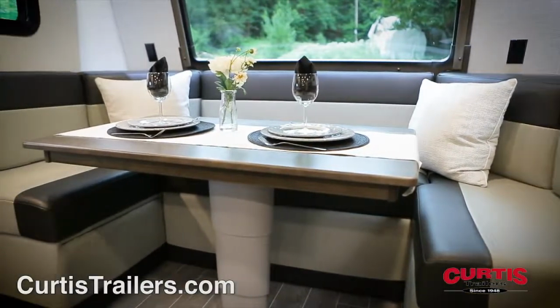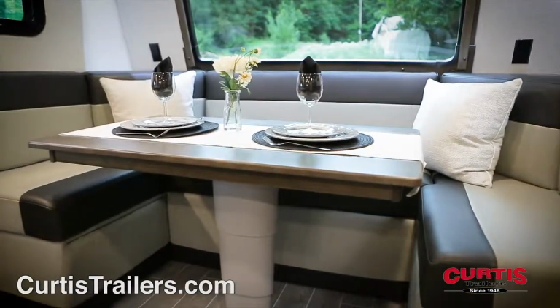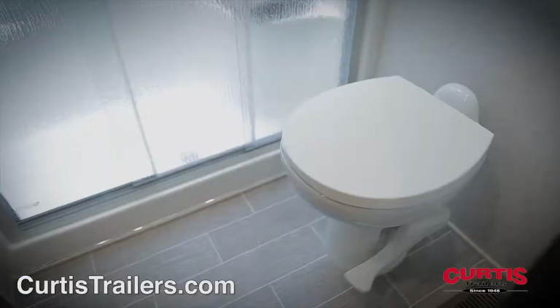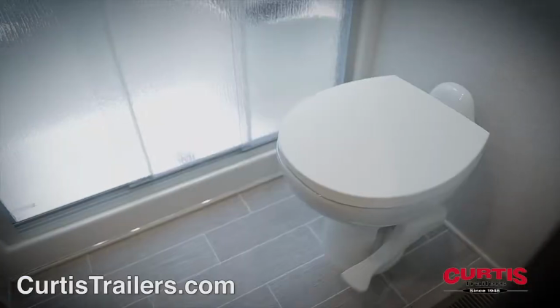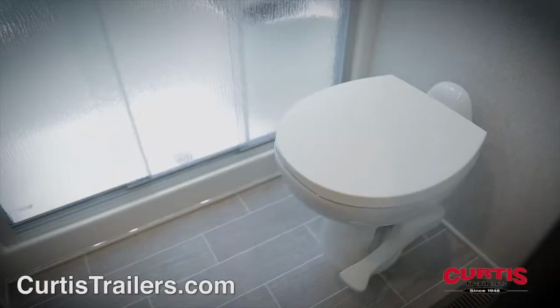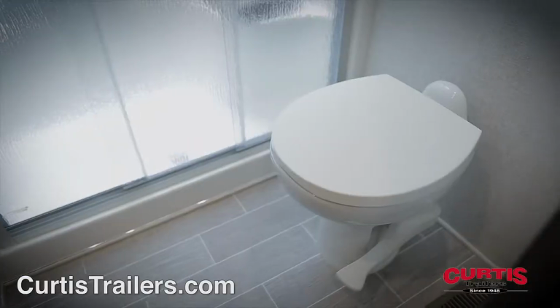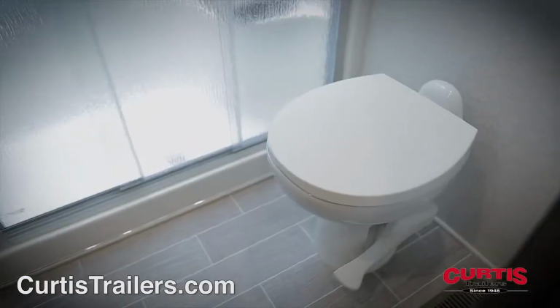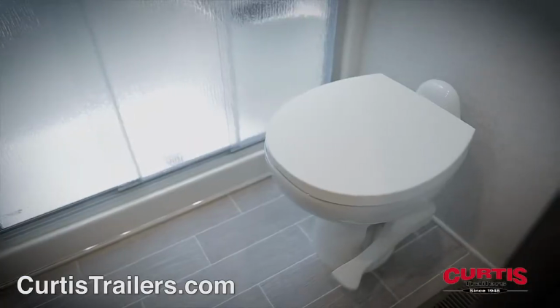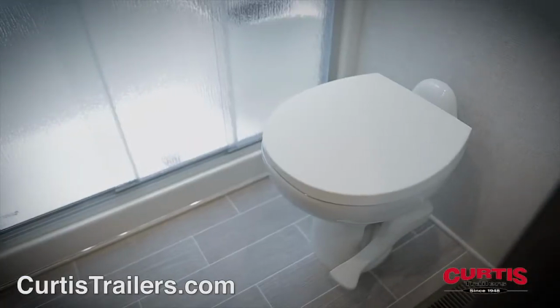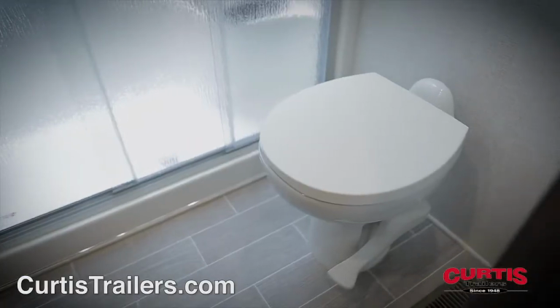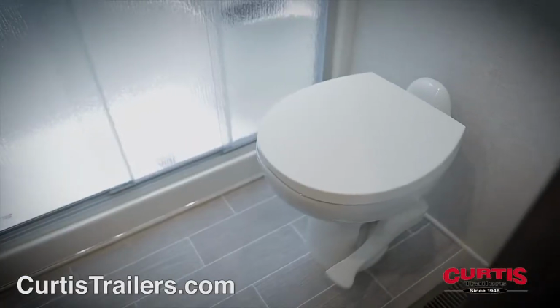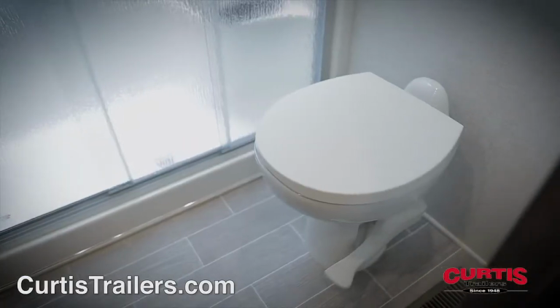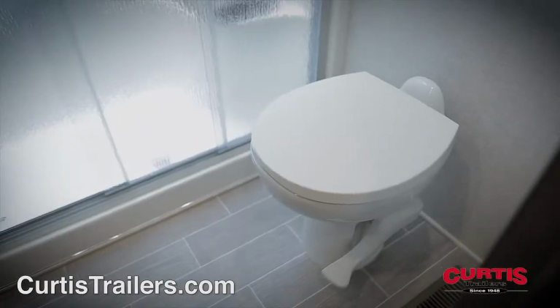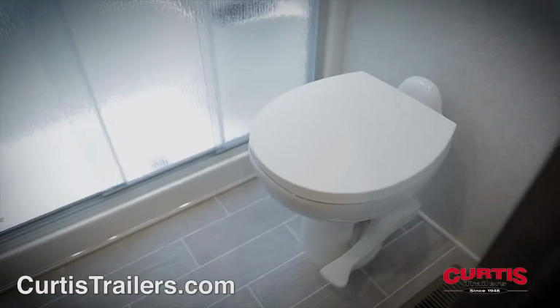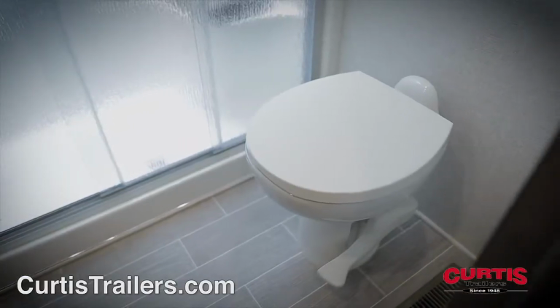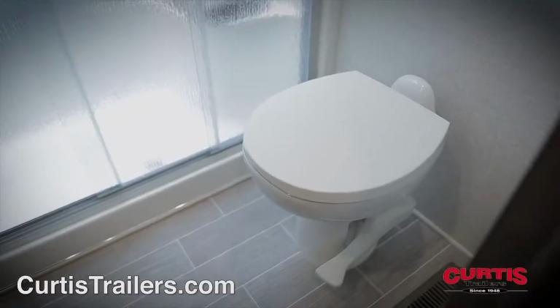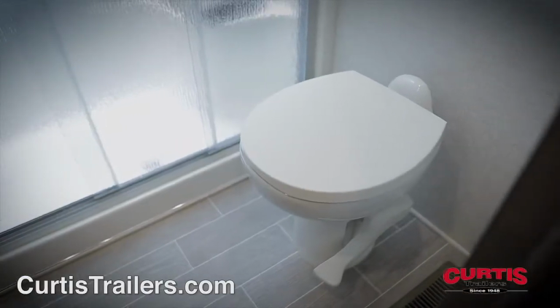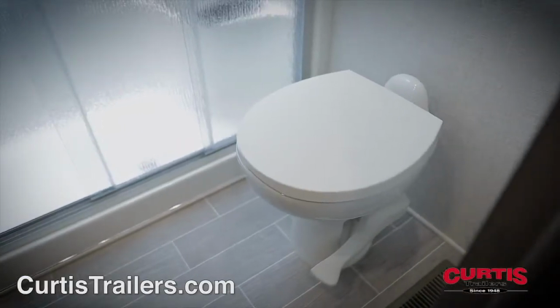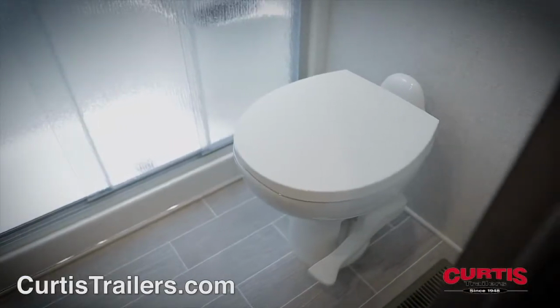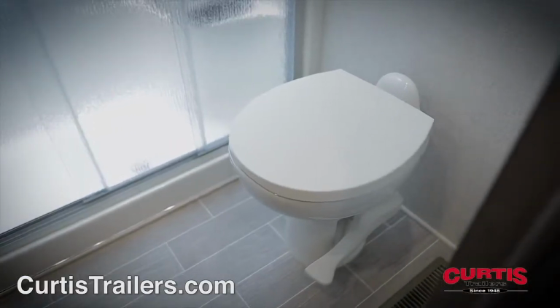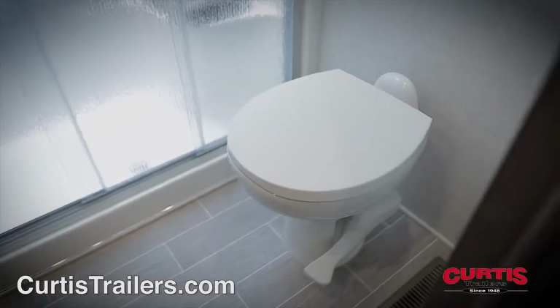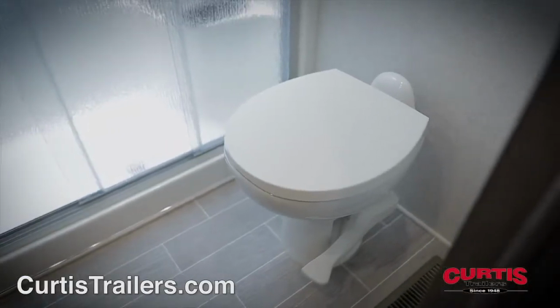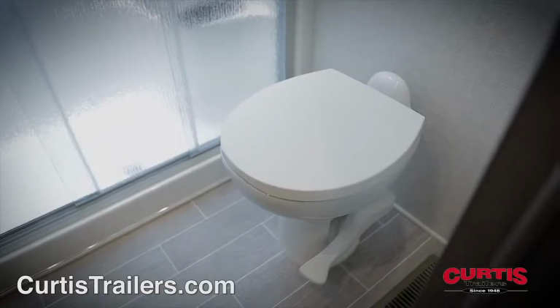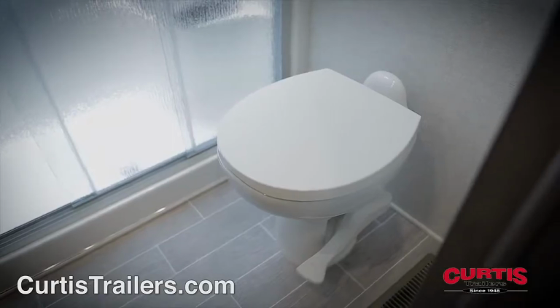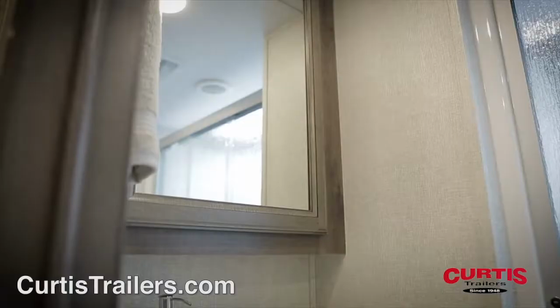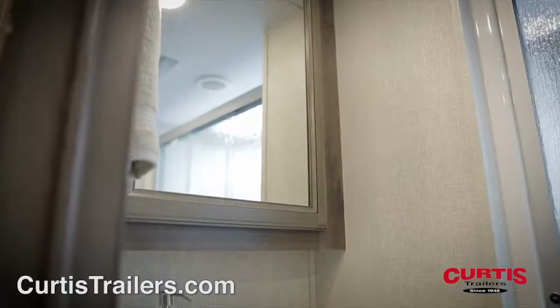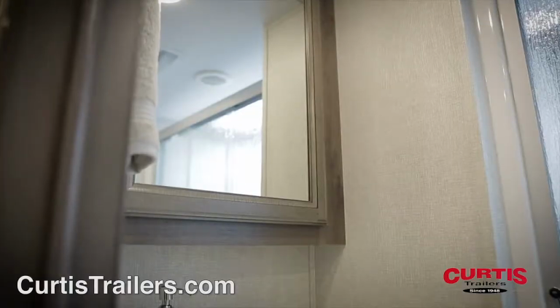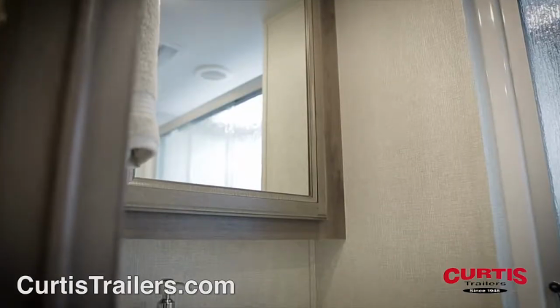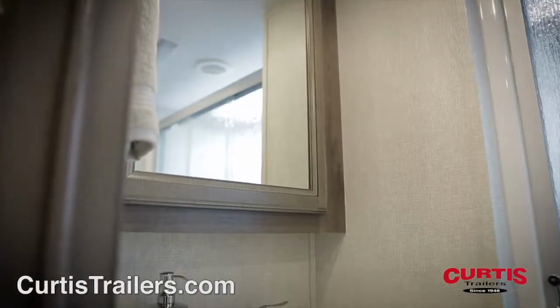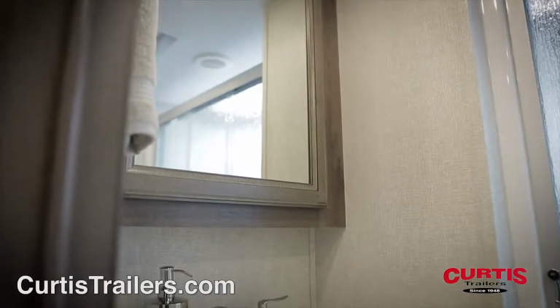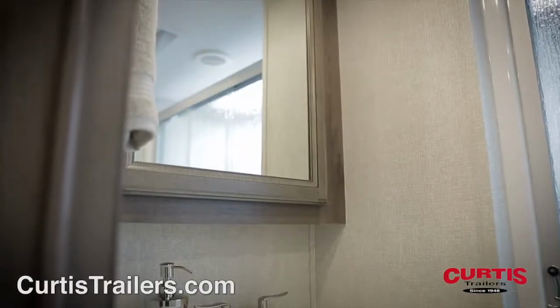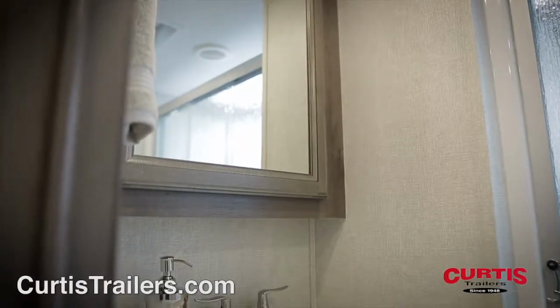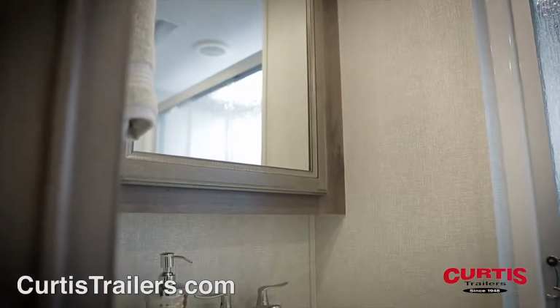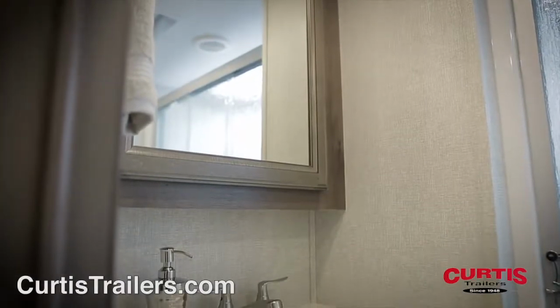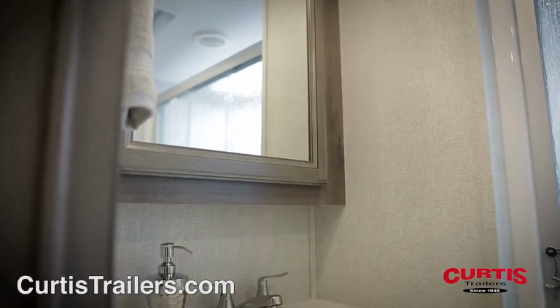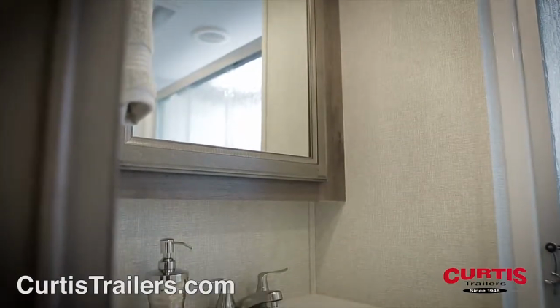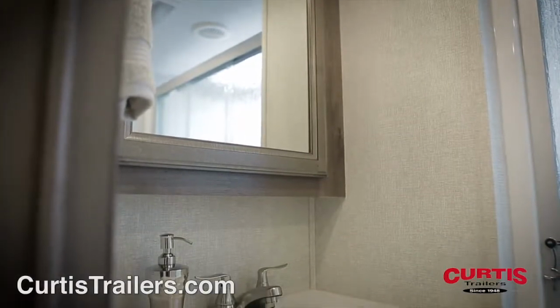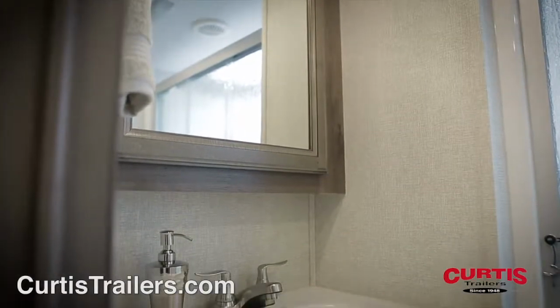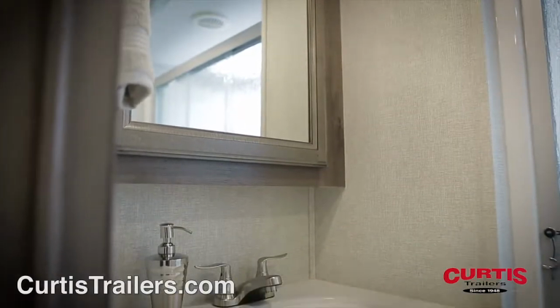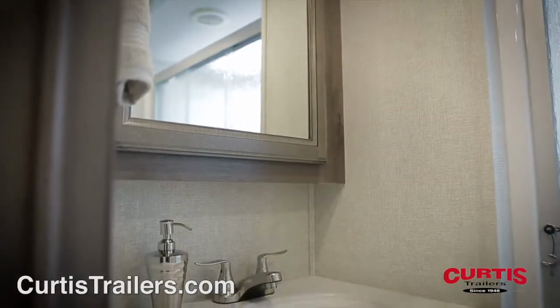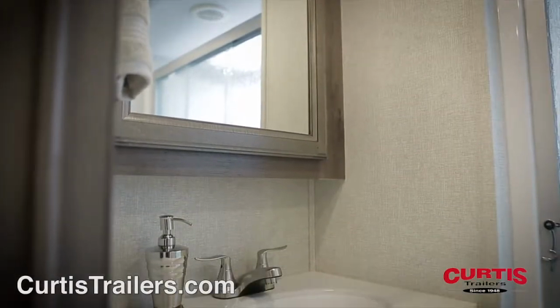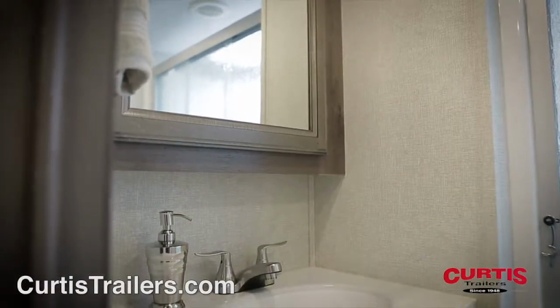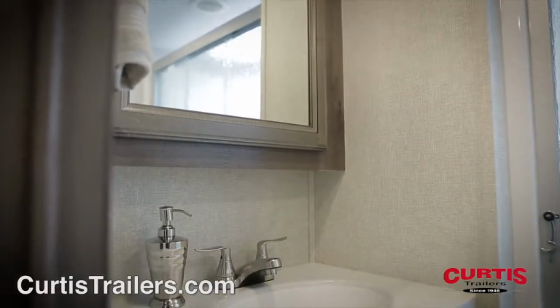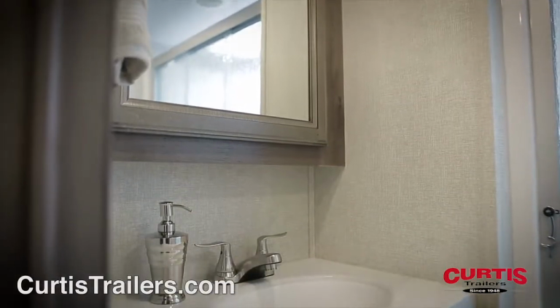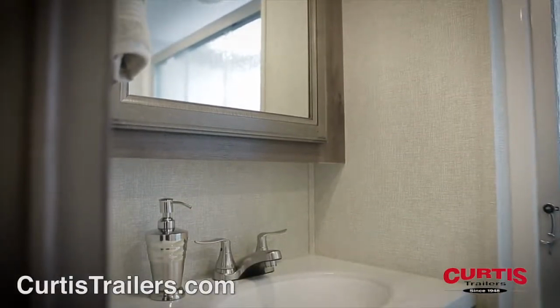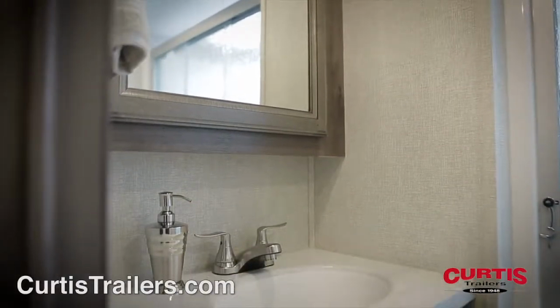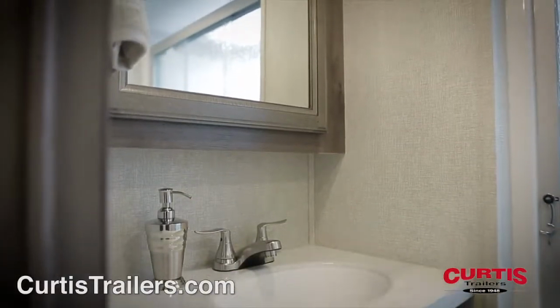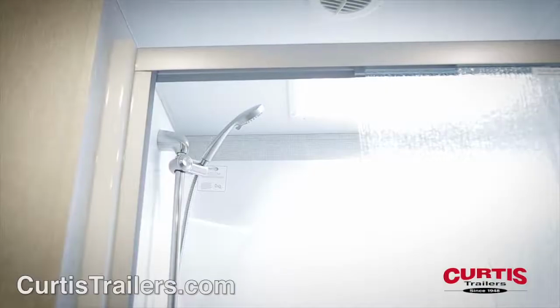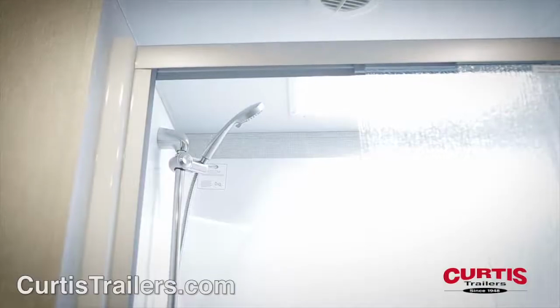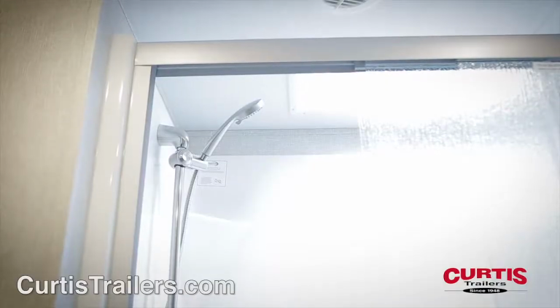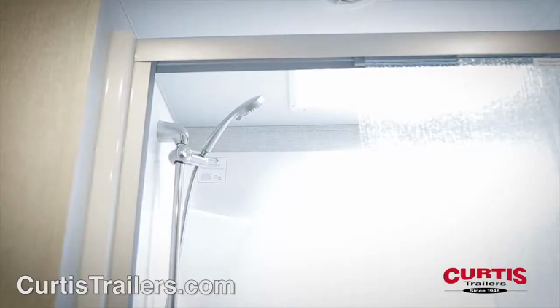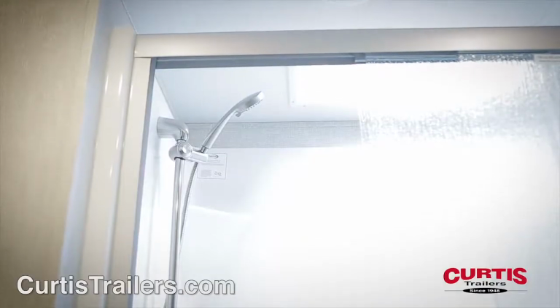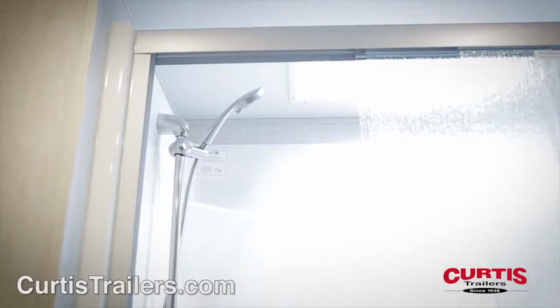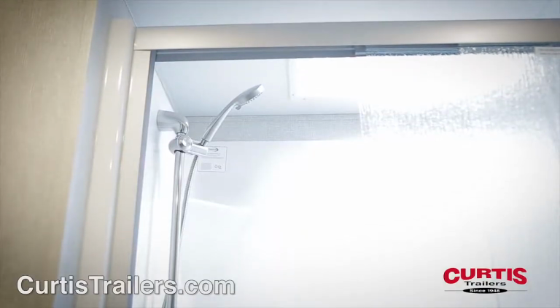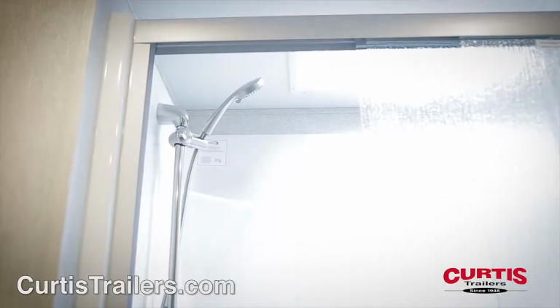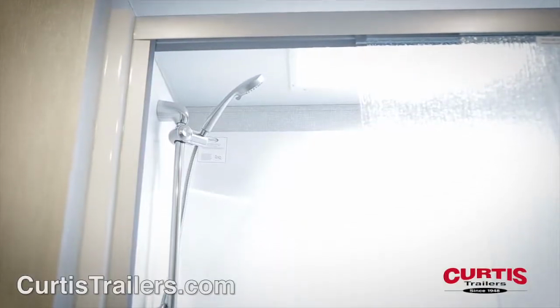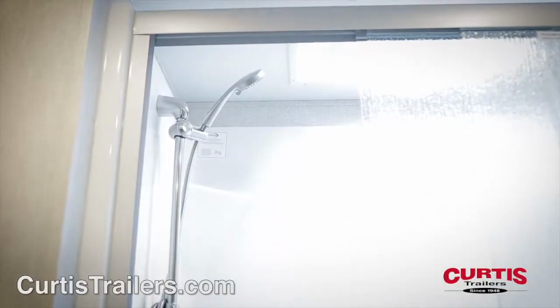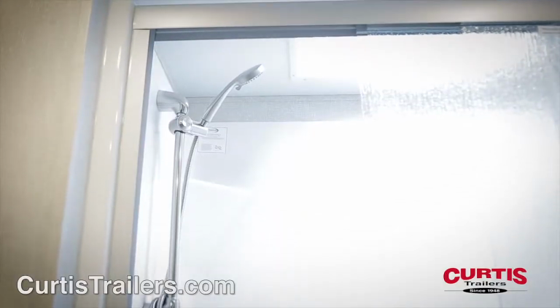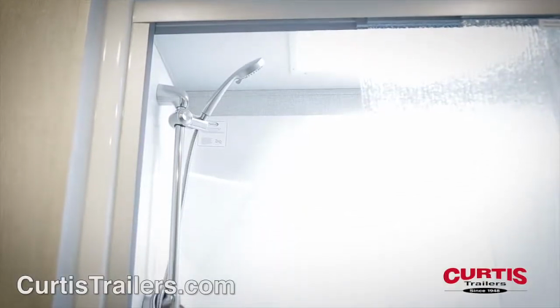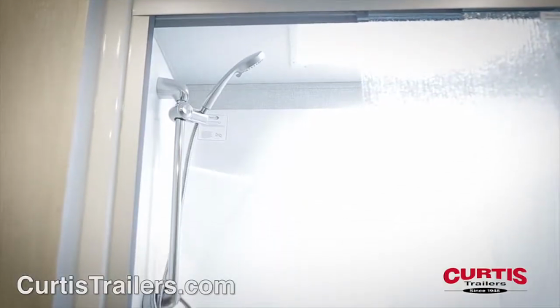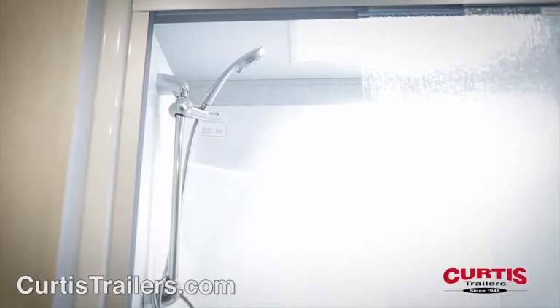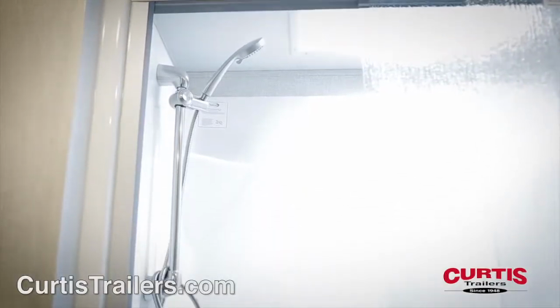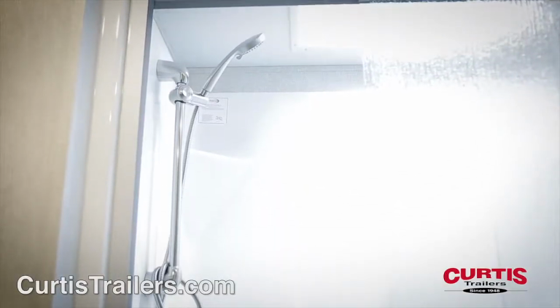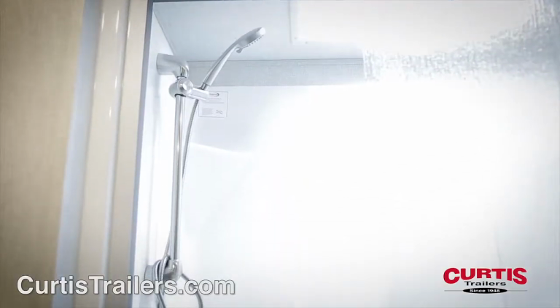The bathroom features a porcelain step flush toilet across from a mirrored medicine cabinet with sink, and a skylight shower with sliding glass door.